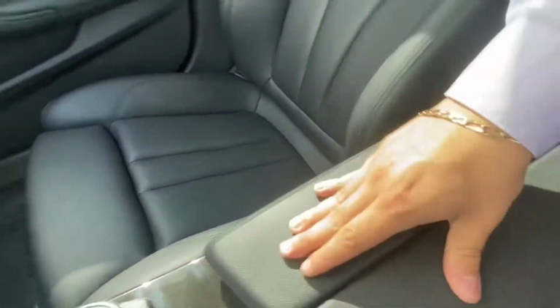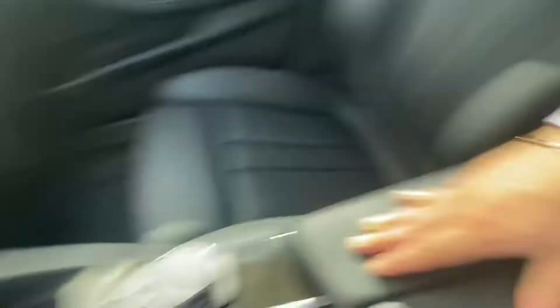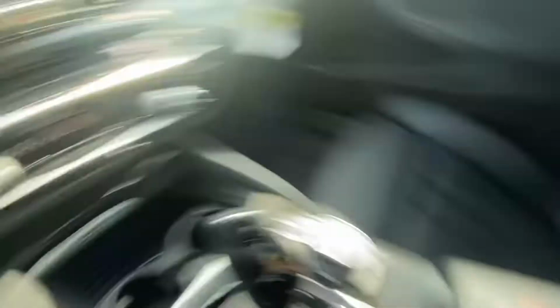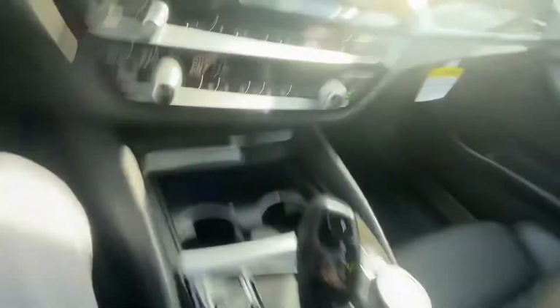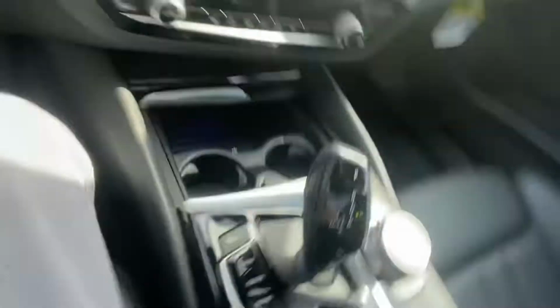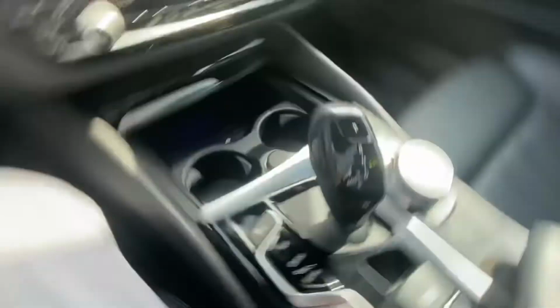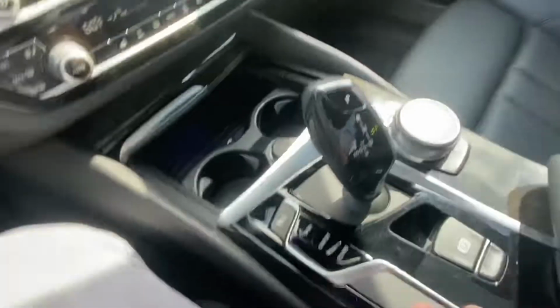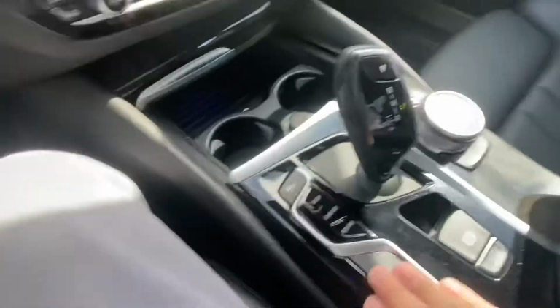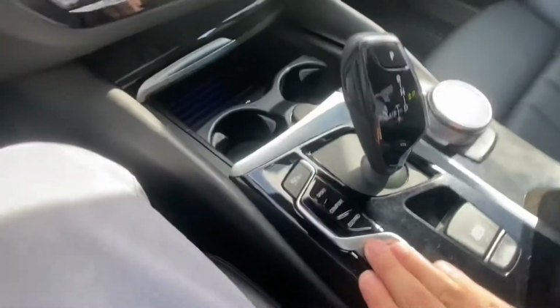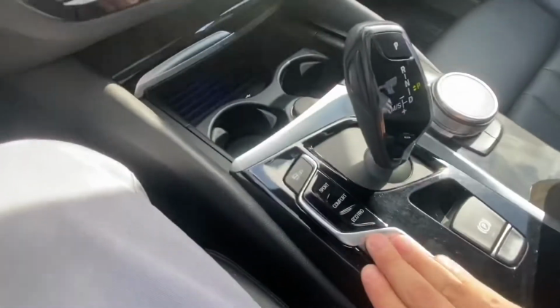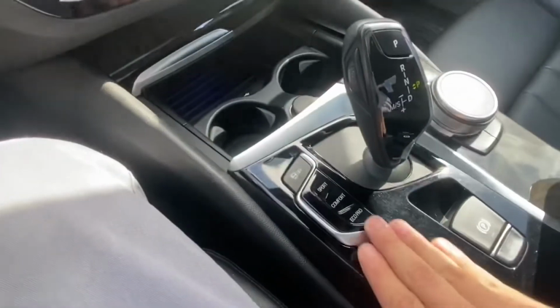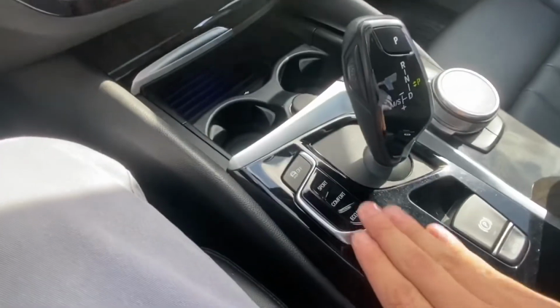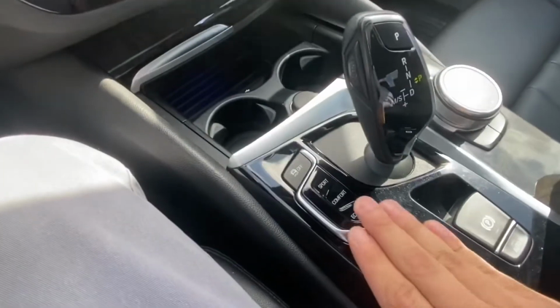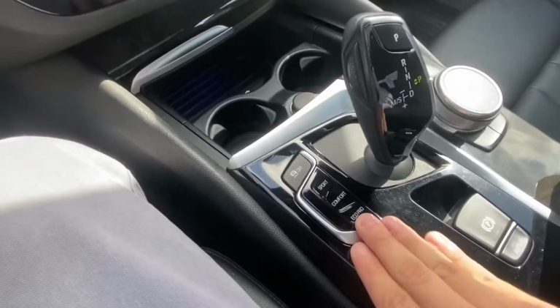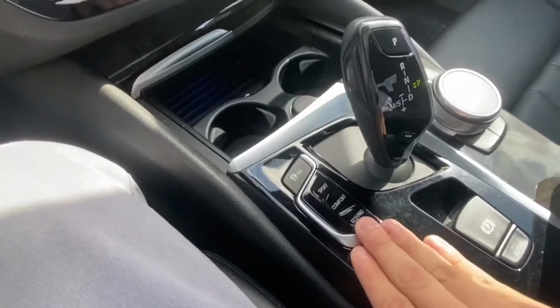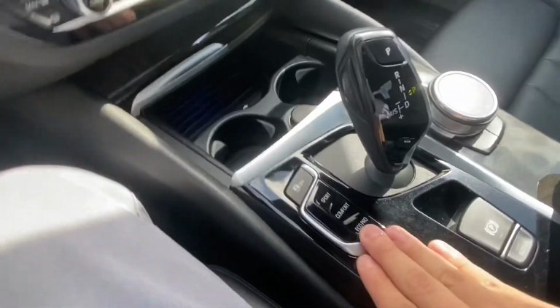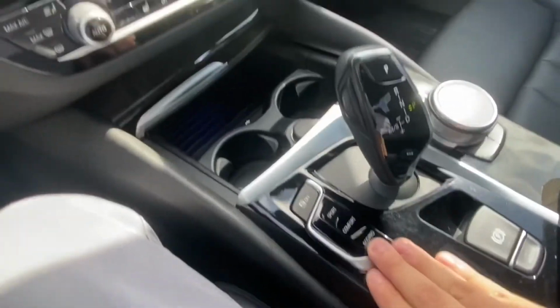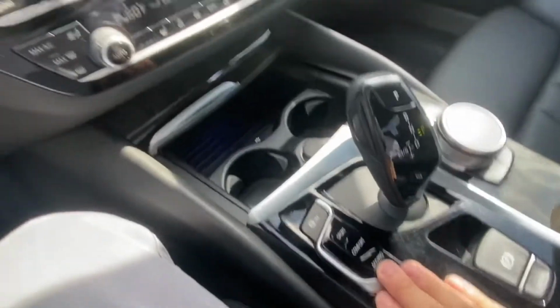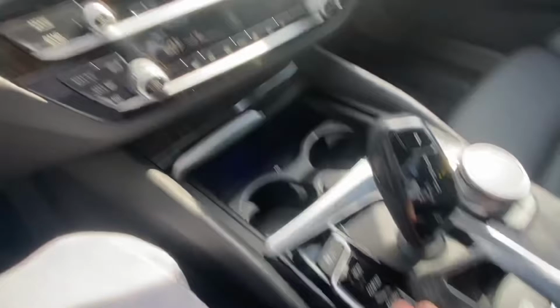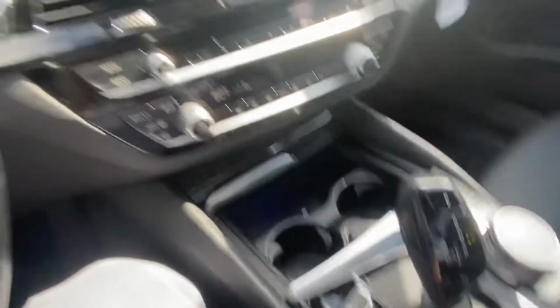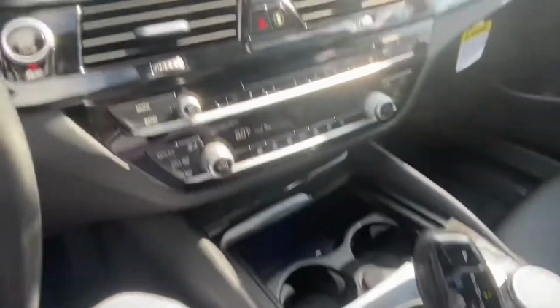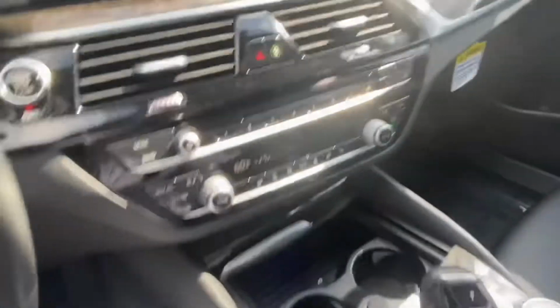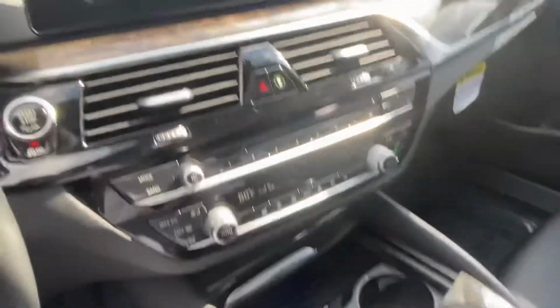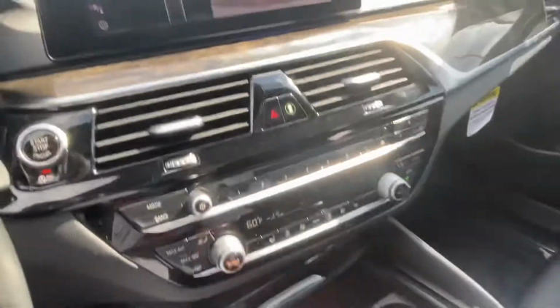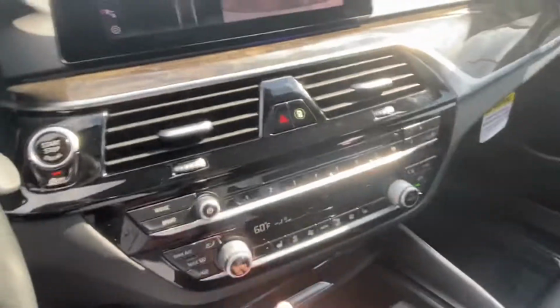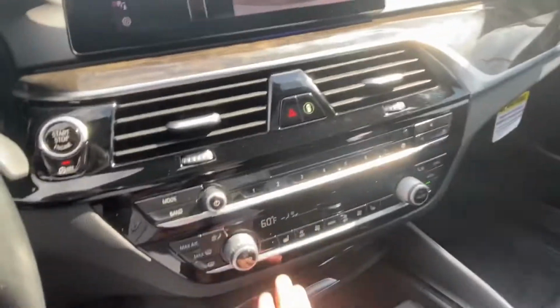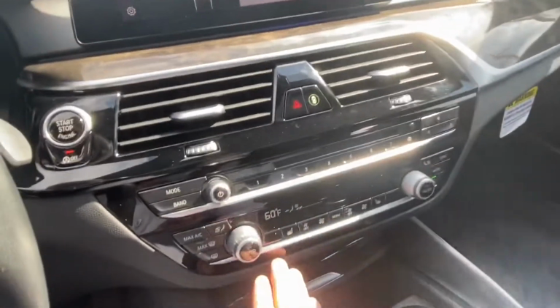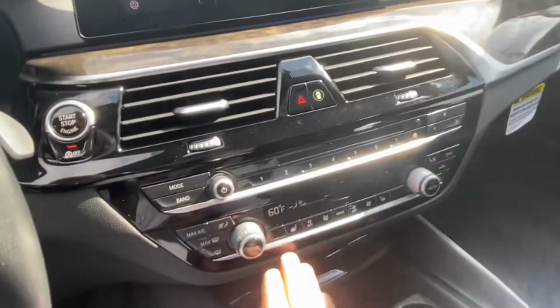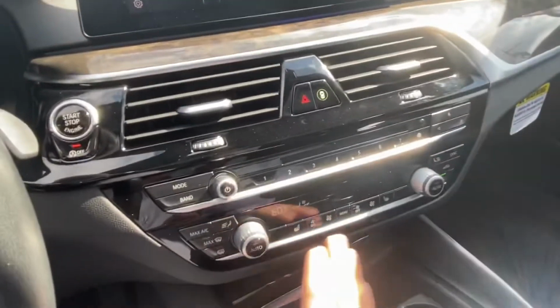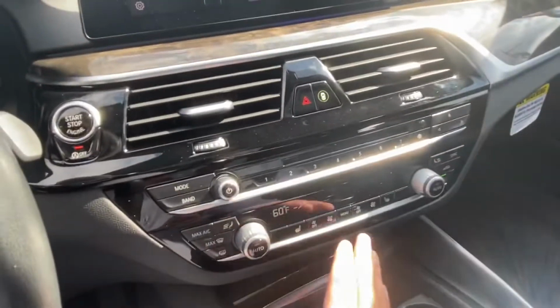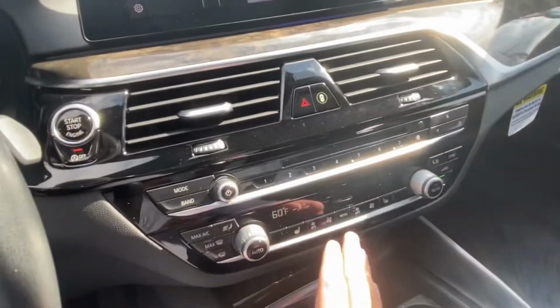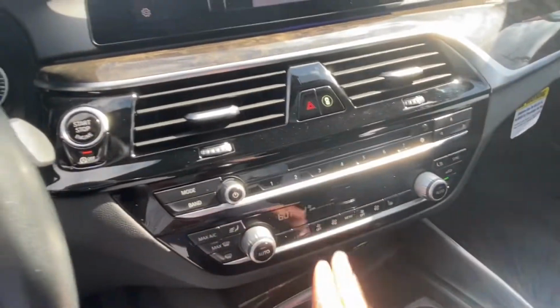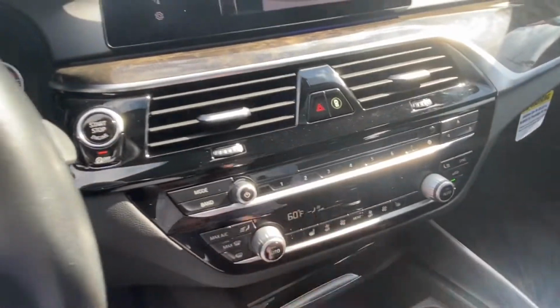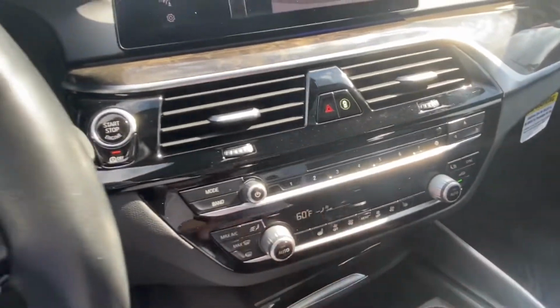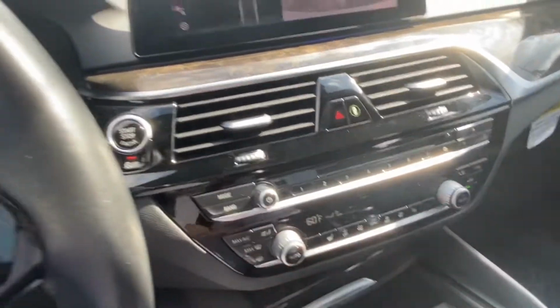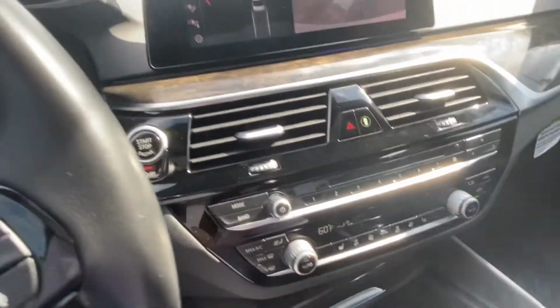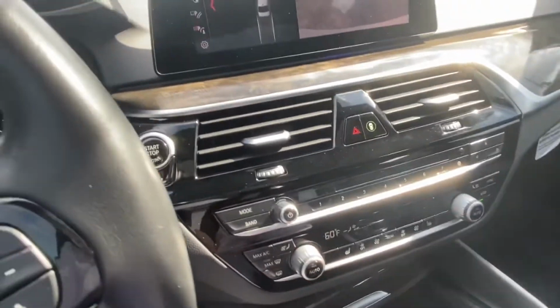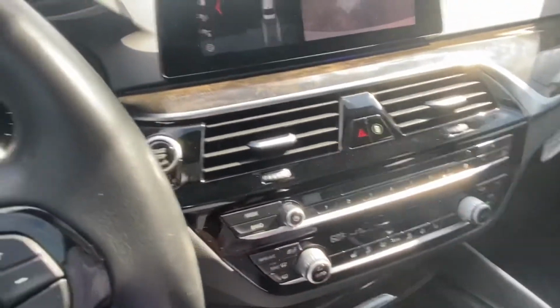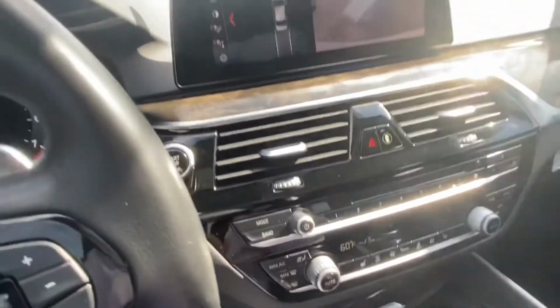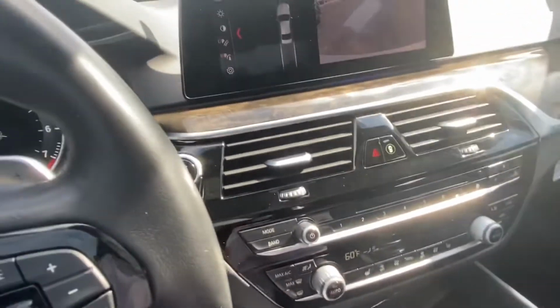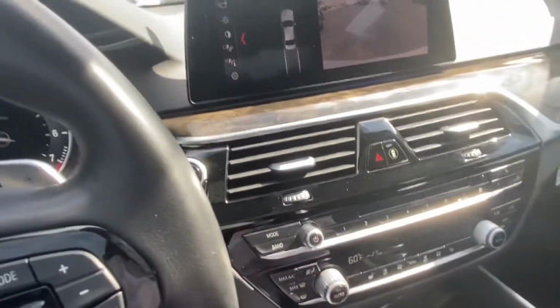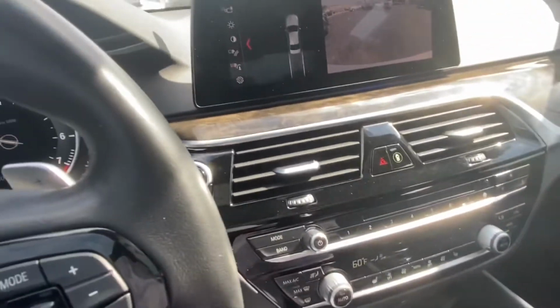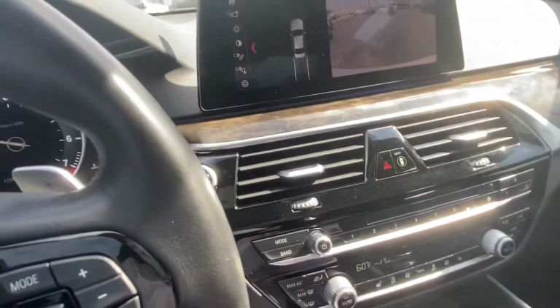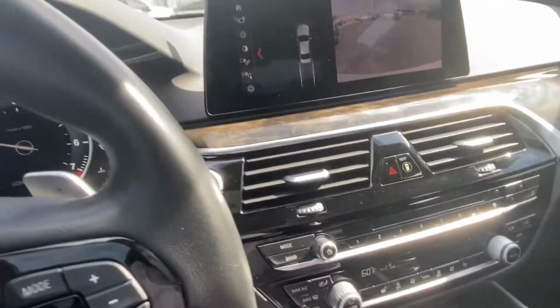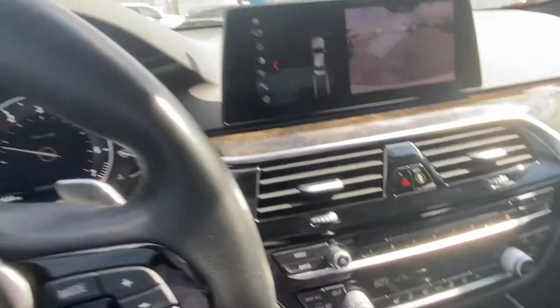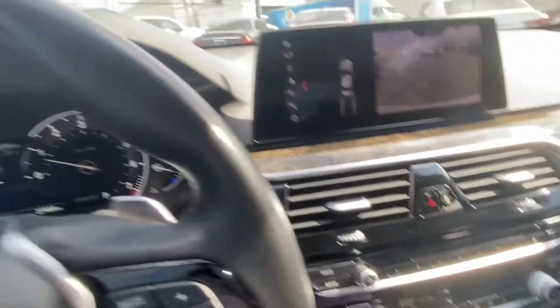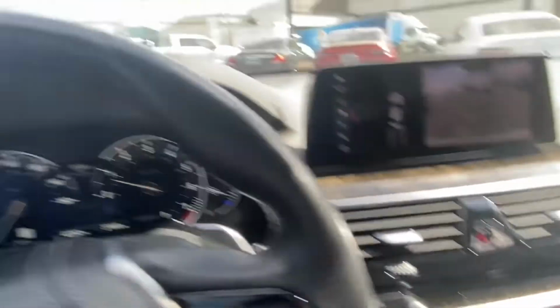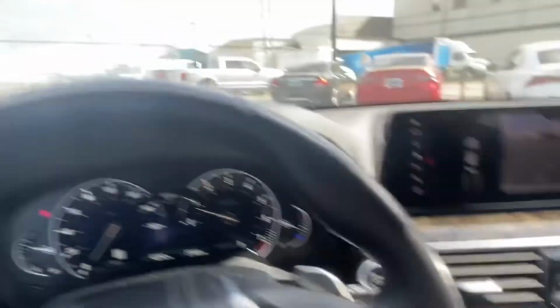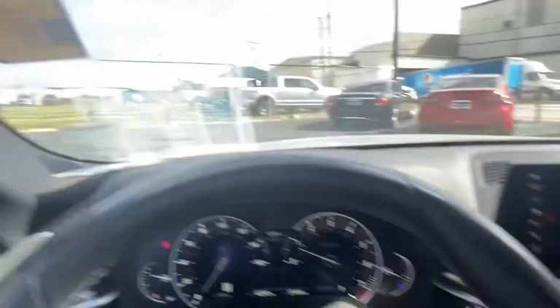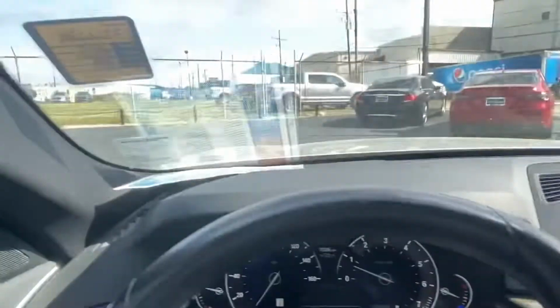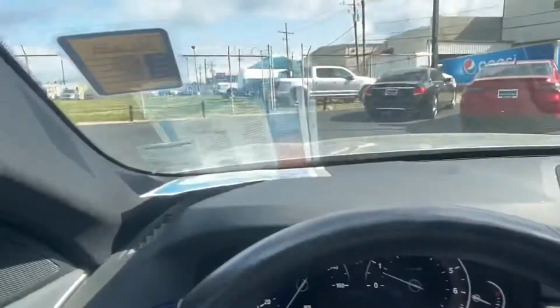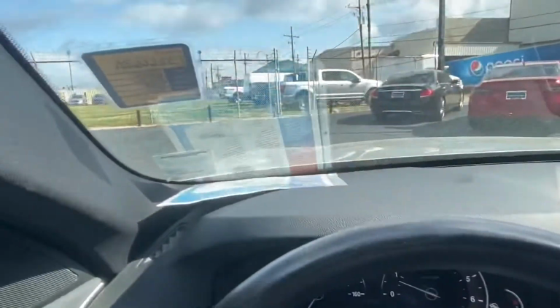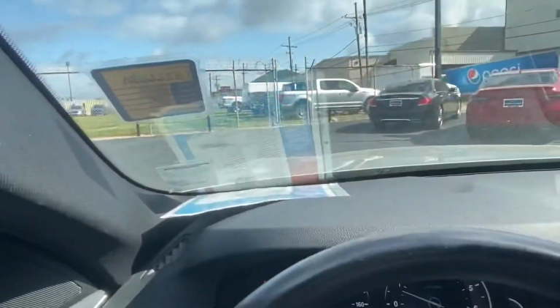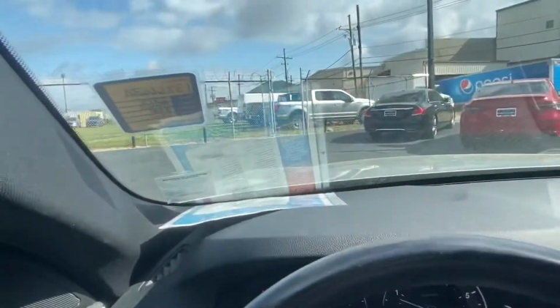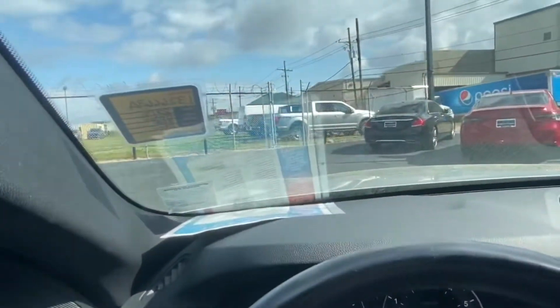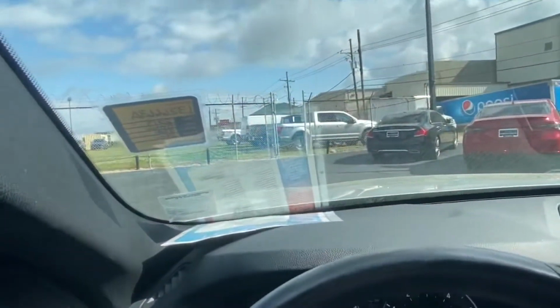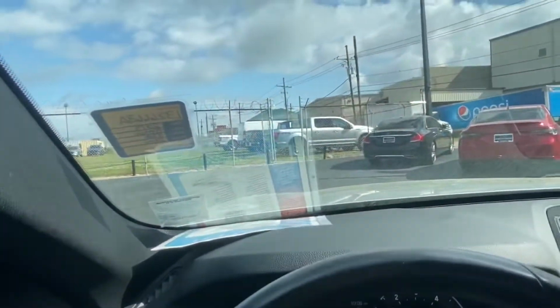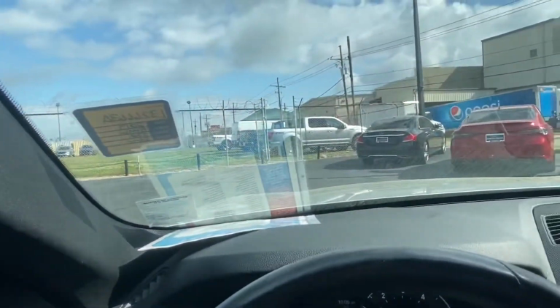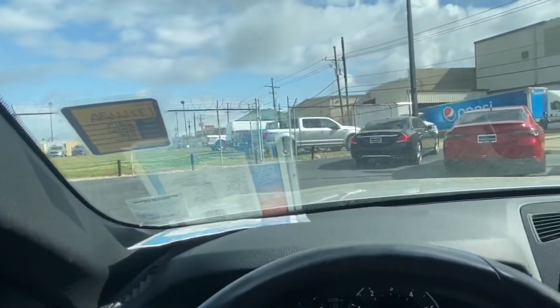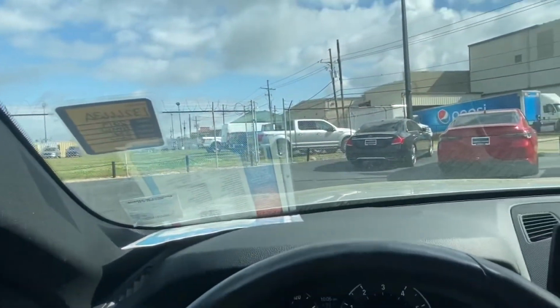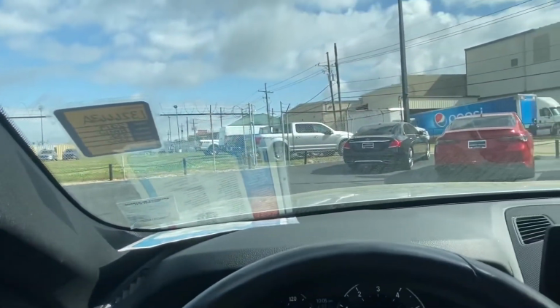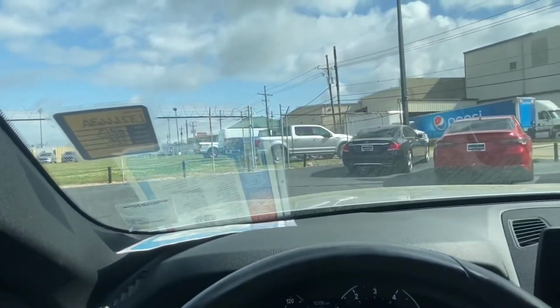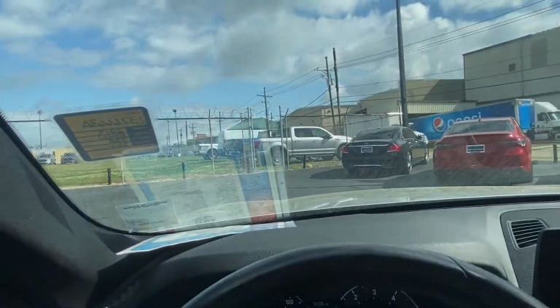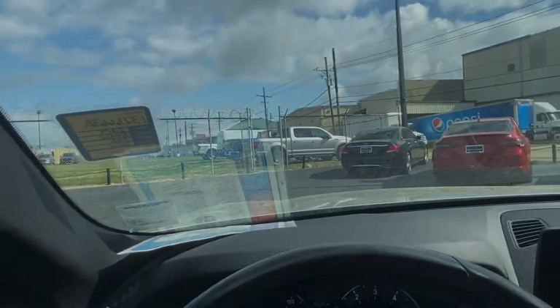The vehicle also offers multiple different driving modes as well as heated seats in the front. Let's go take a look at those back seats.